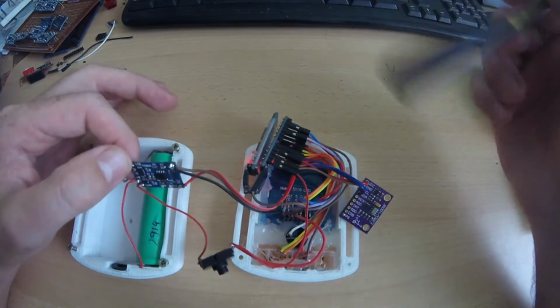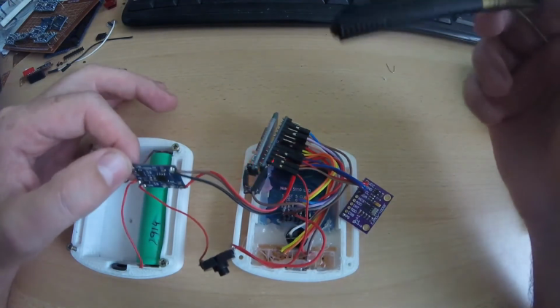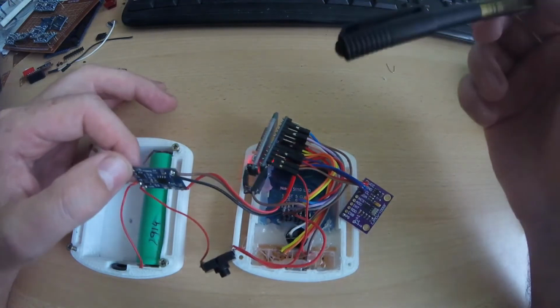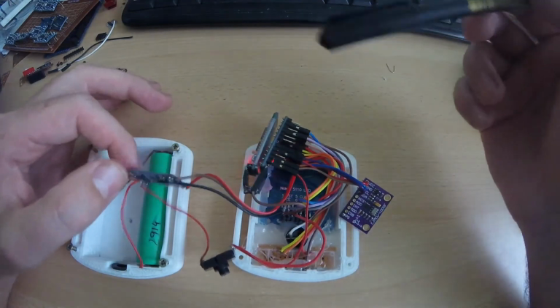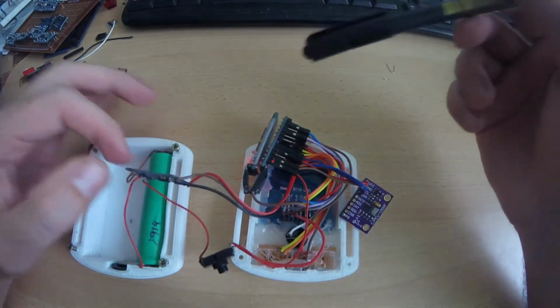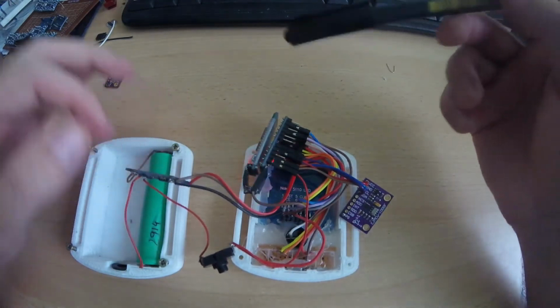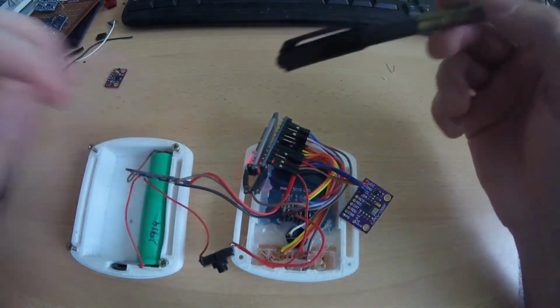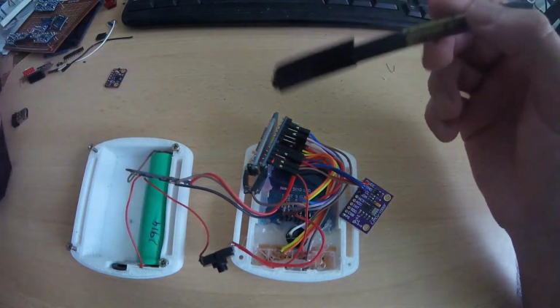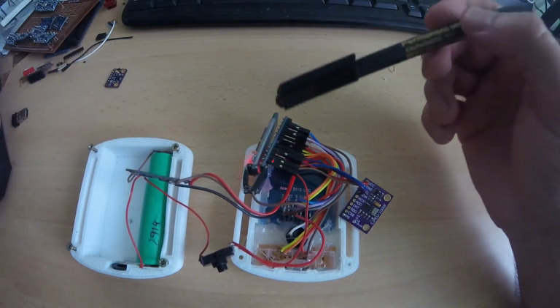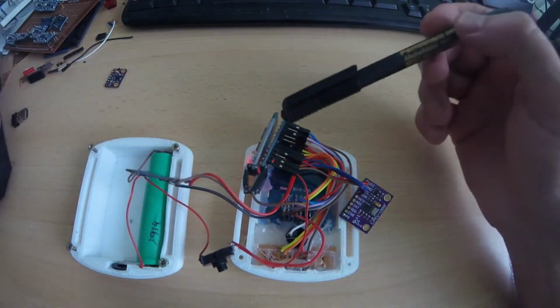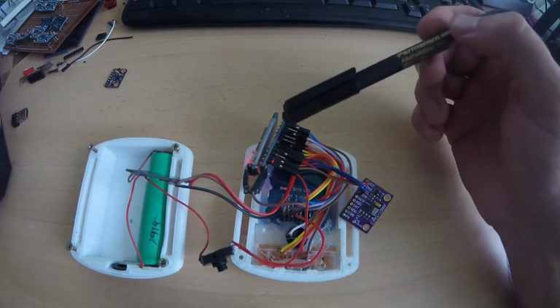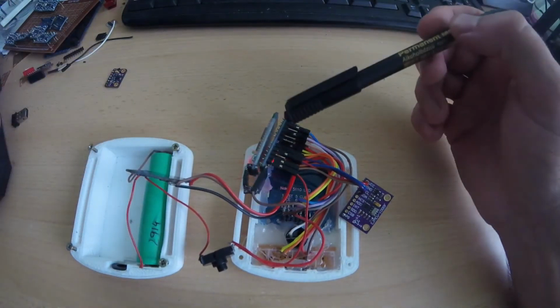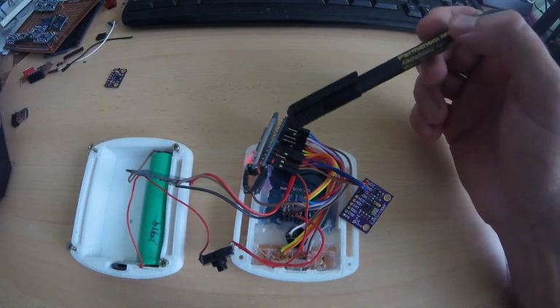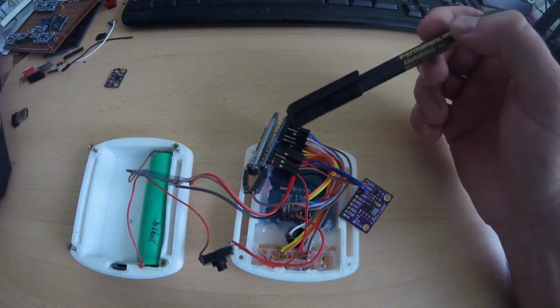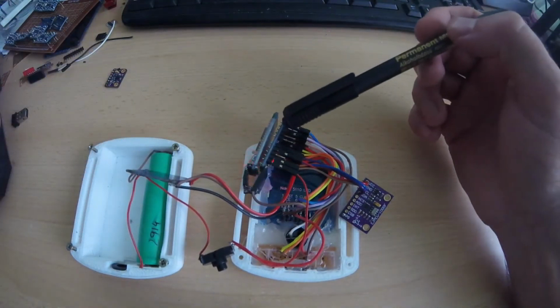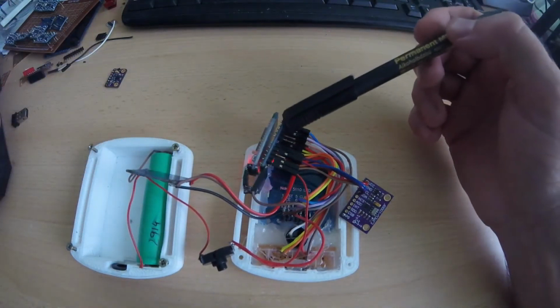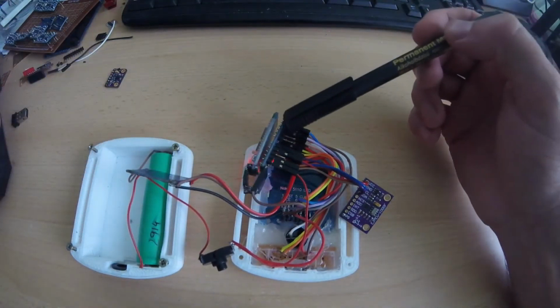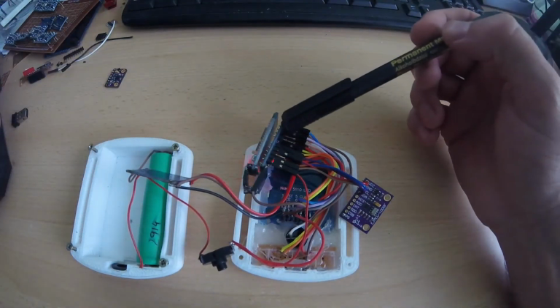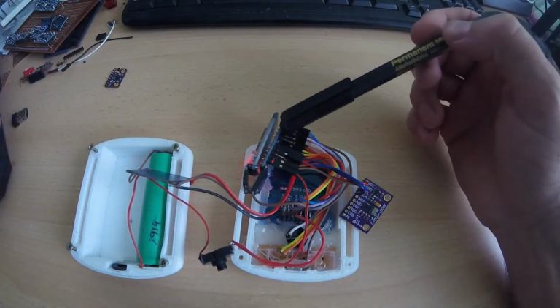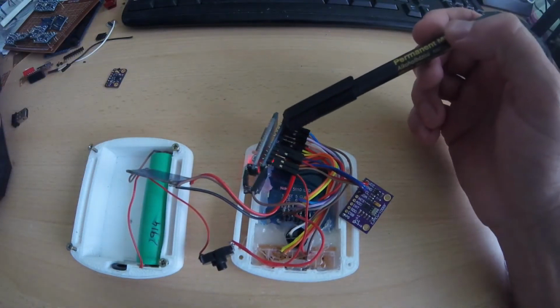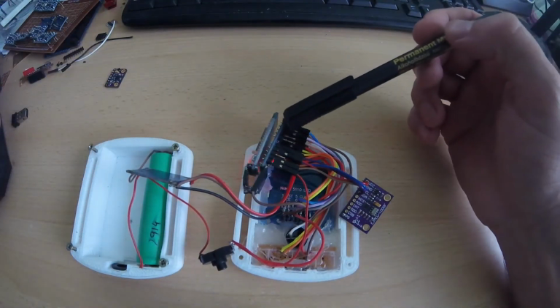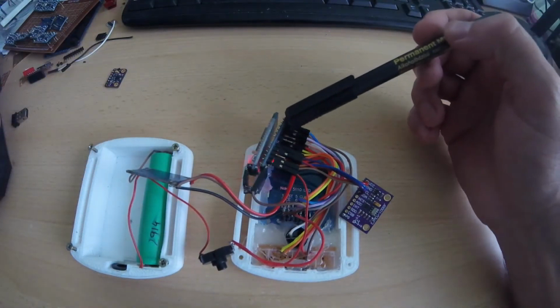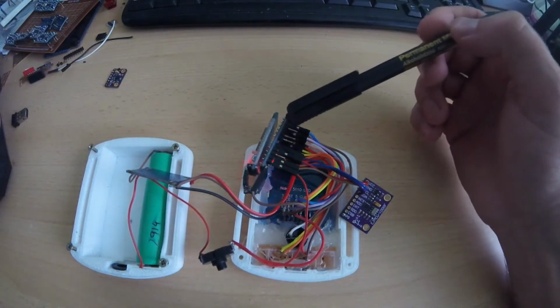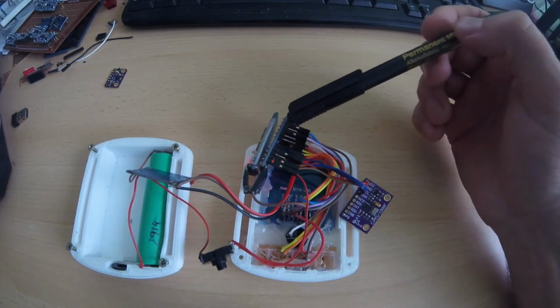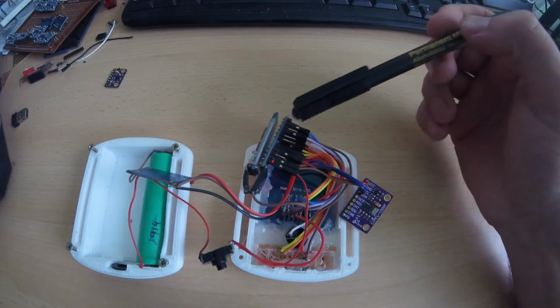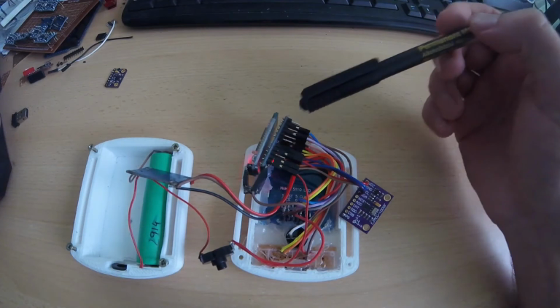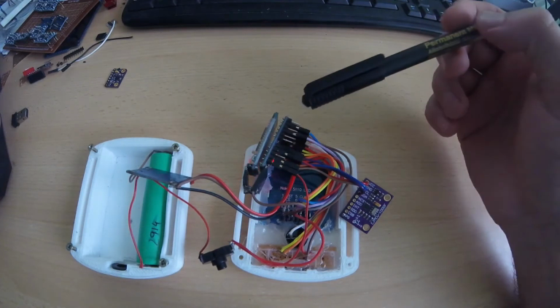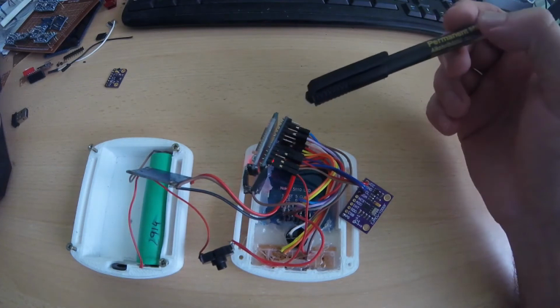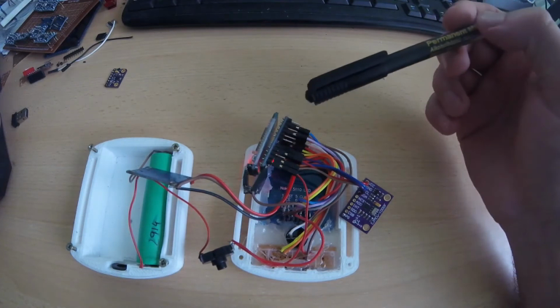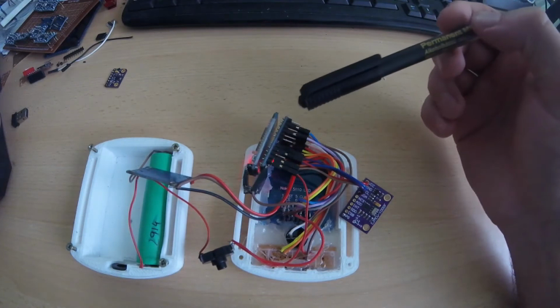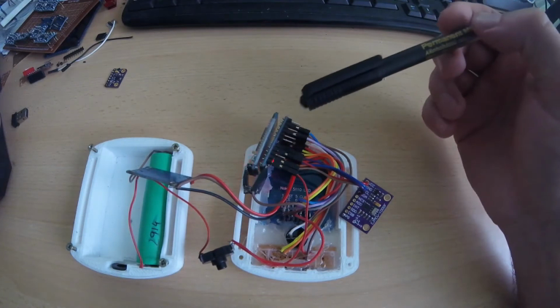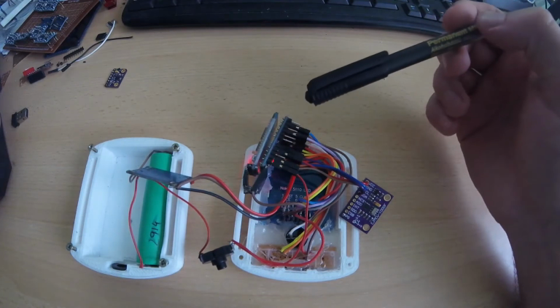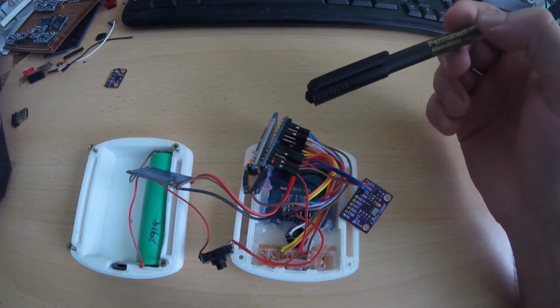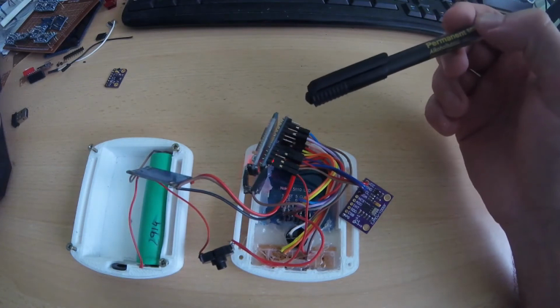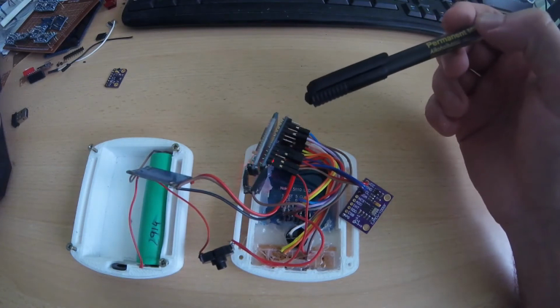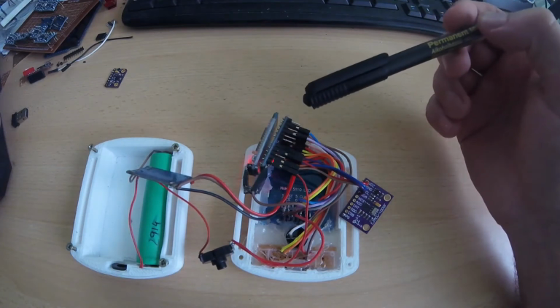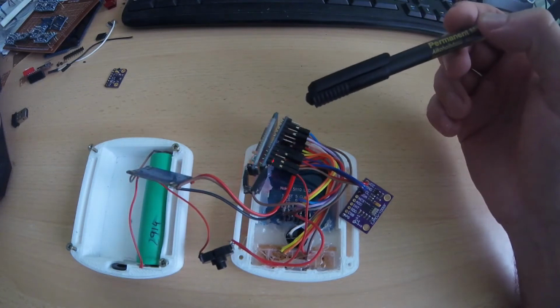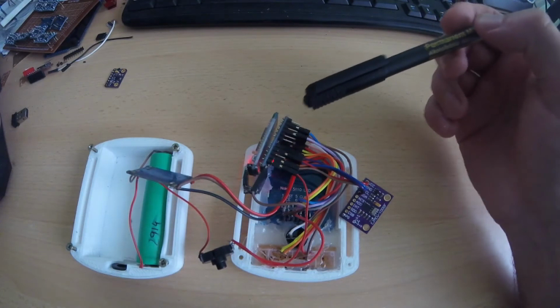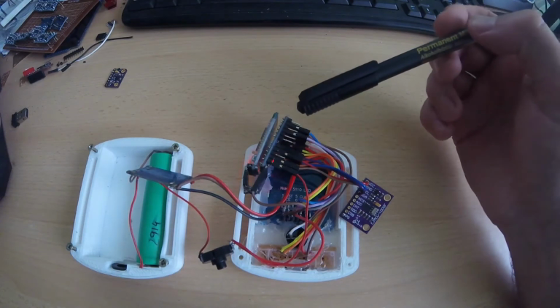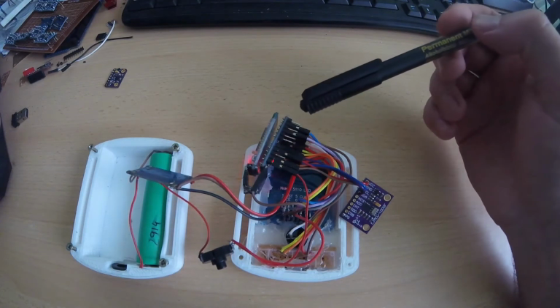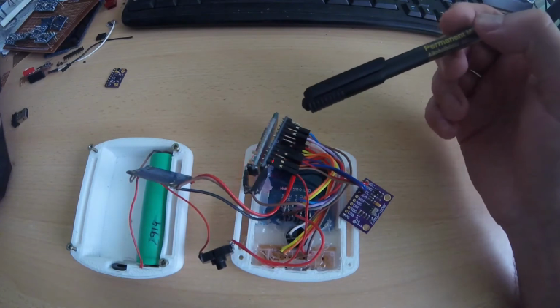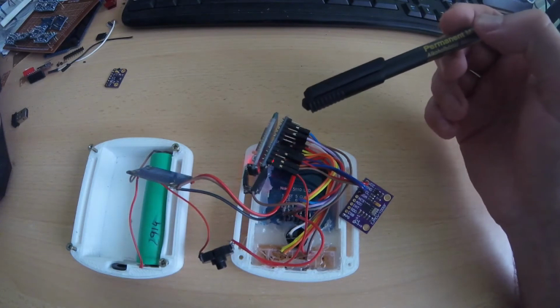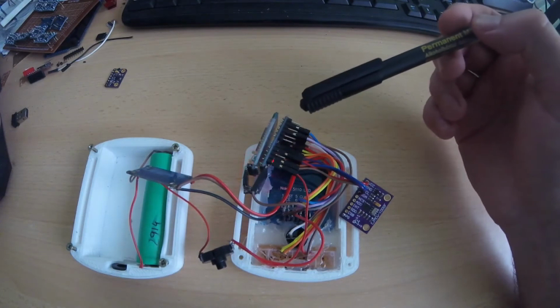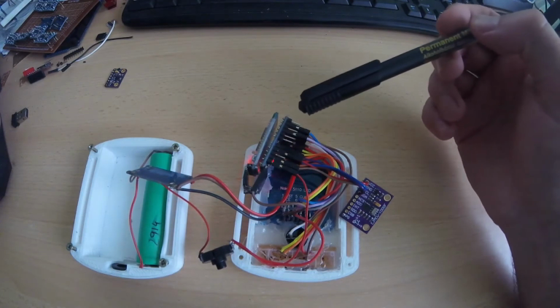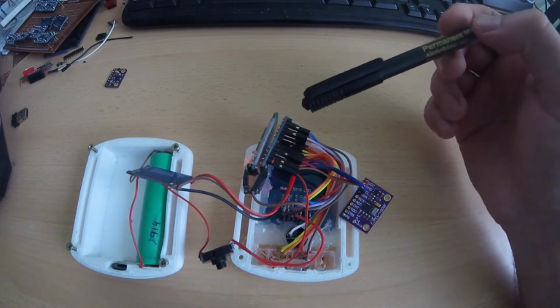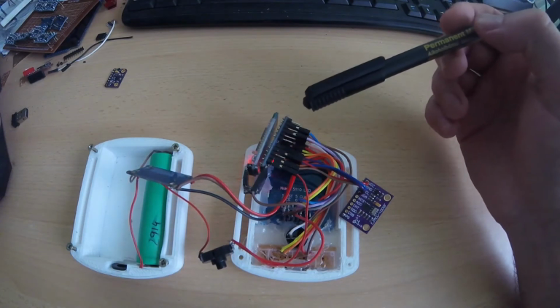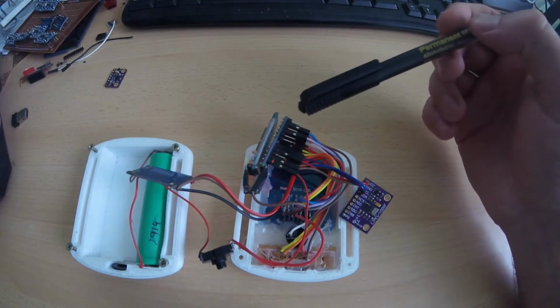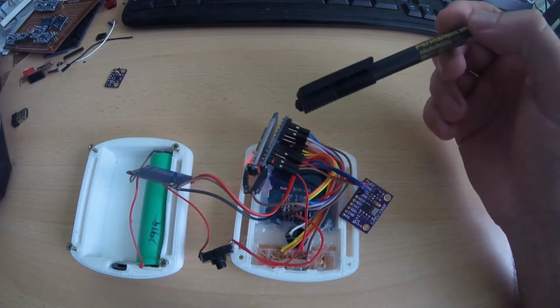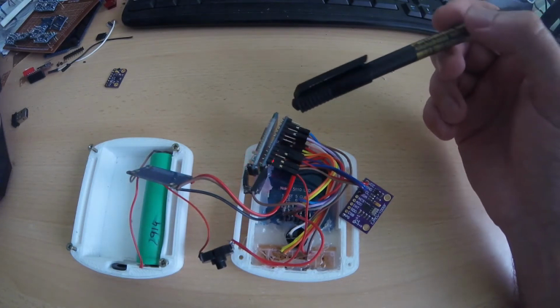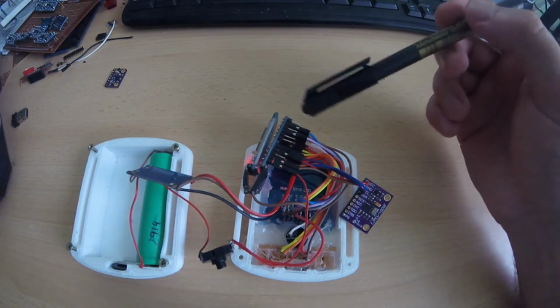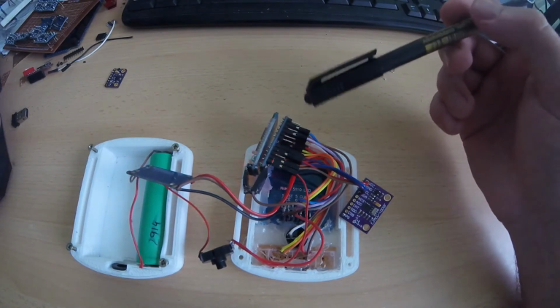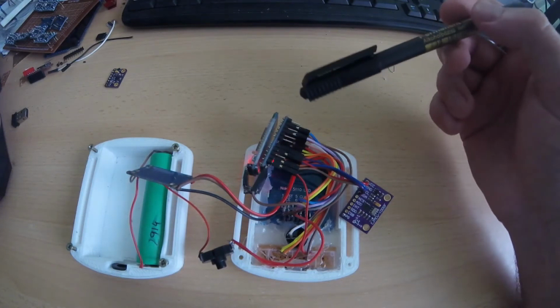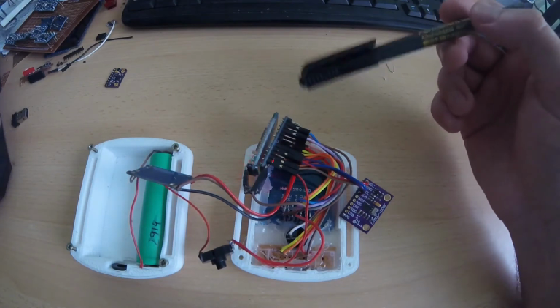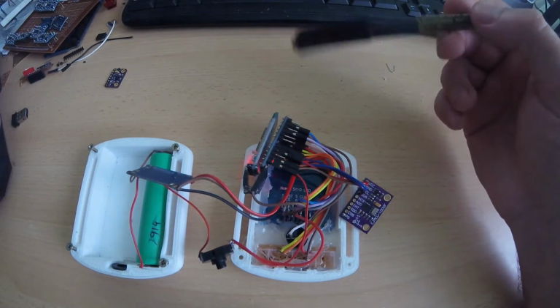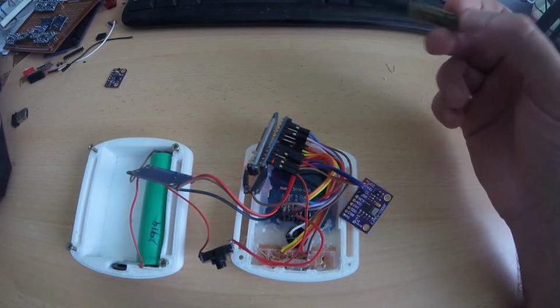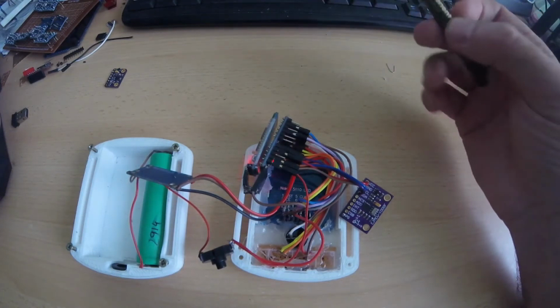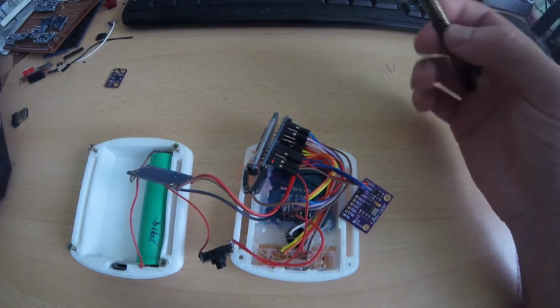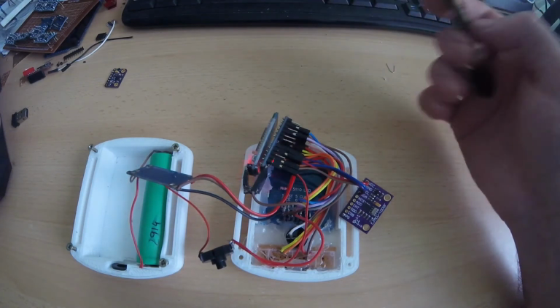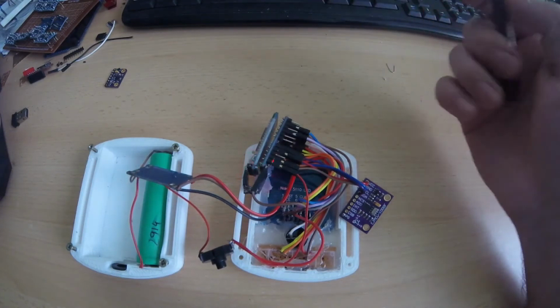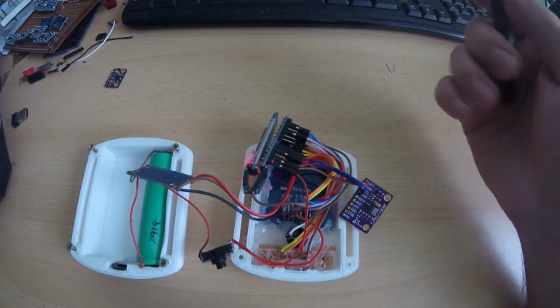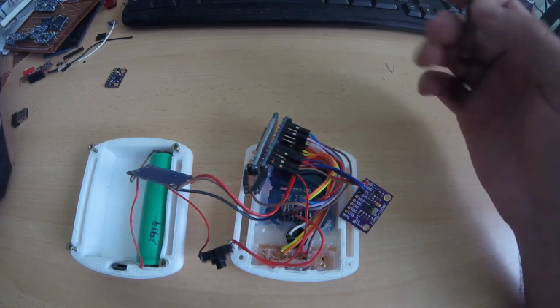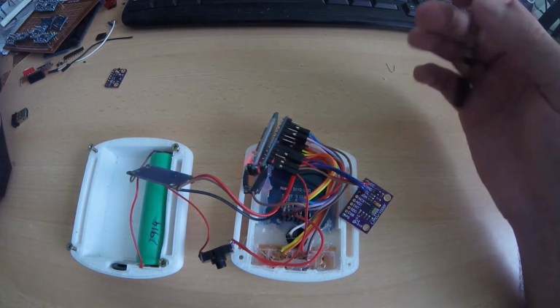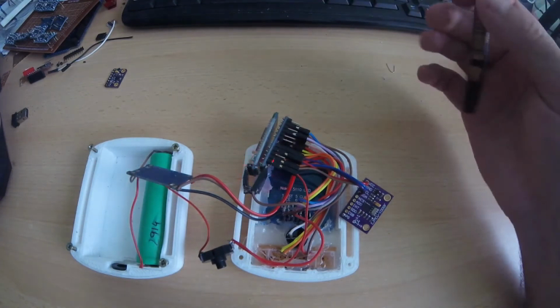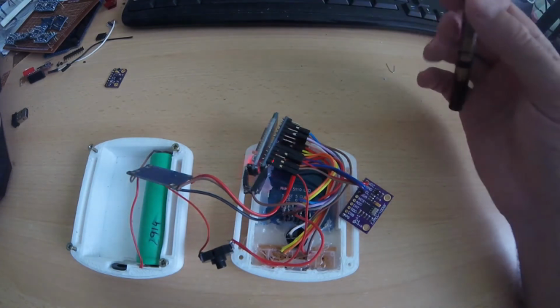This is an Arduino Pro Mini. I use that because it works on 3.3 volts.